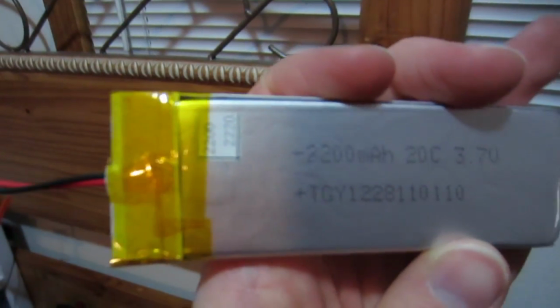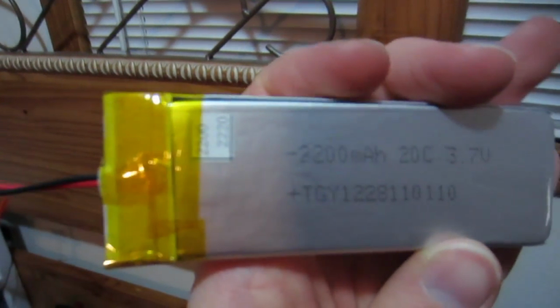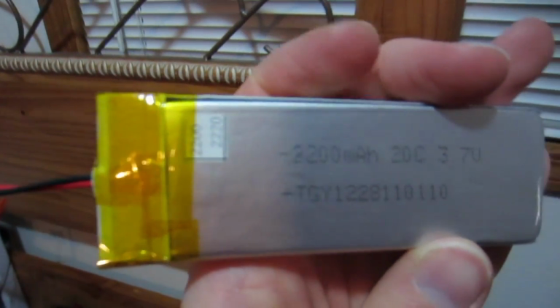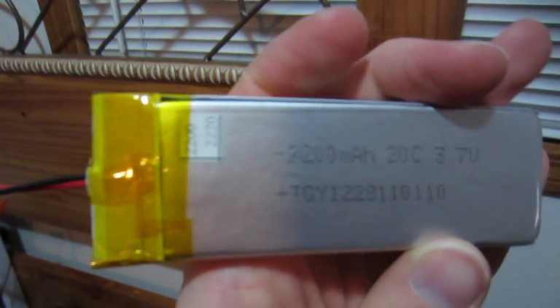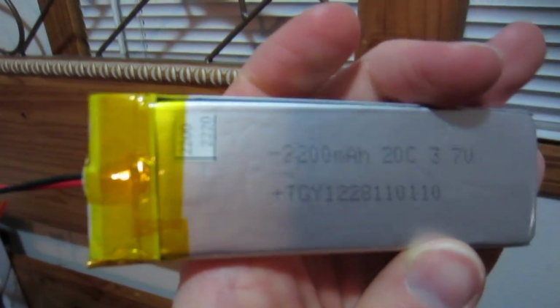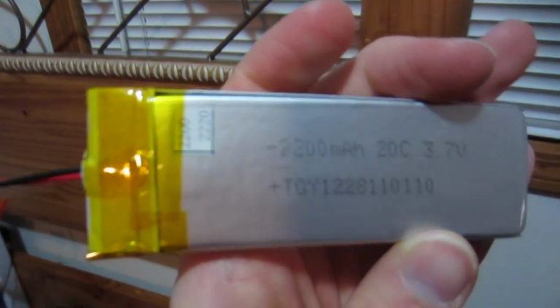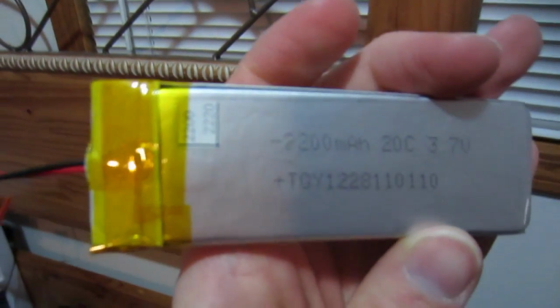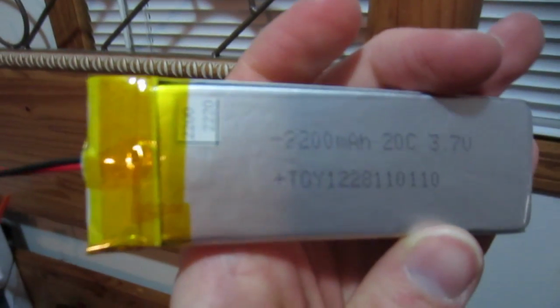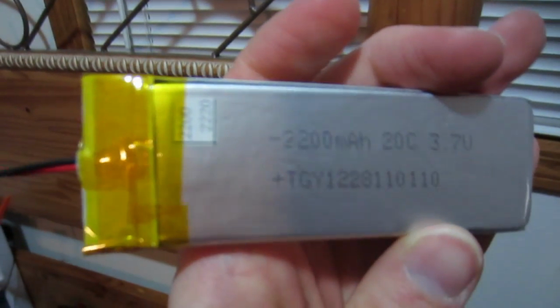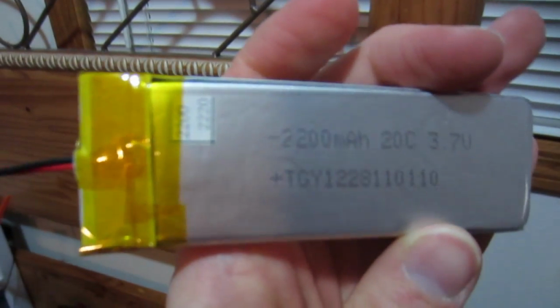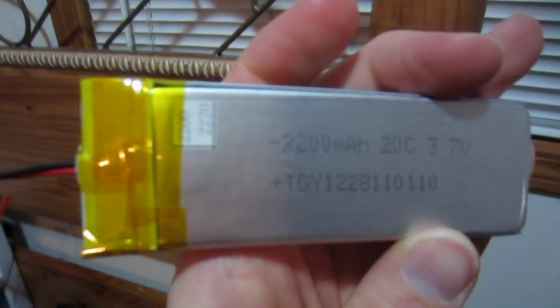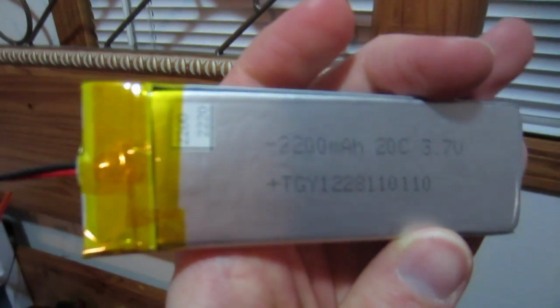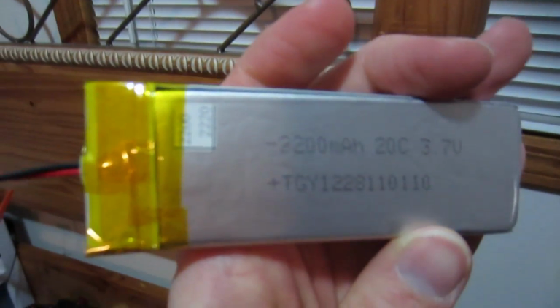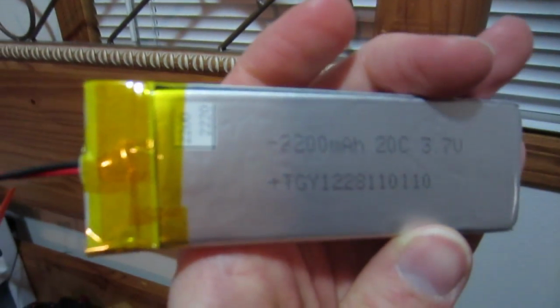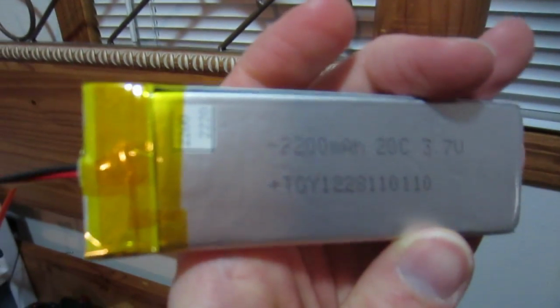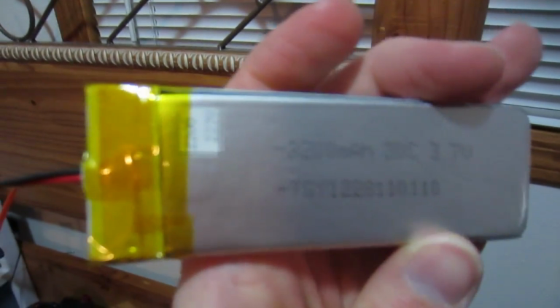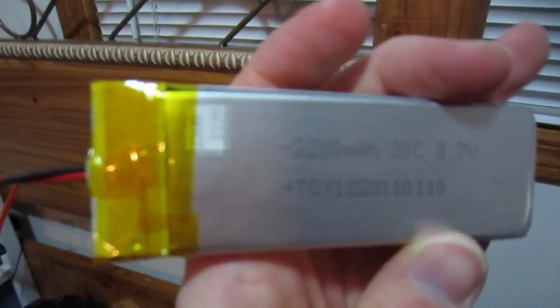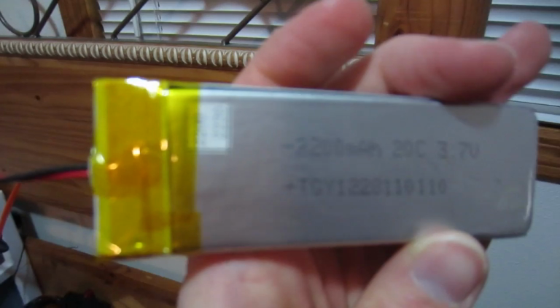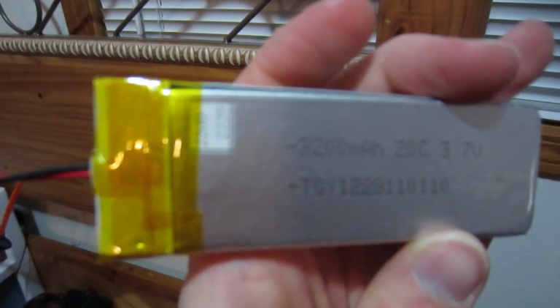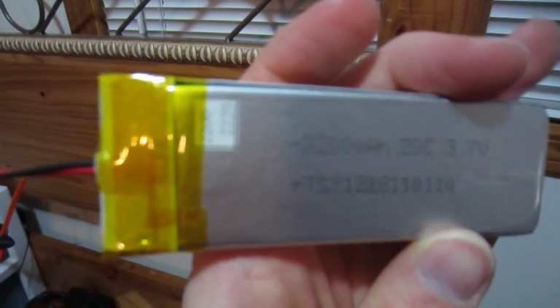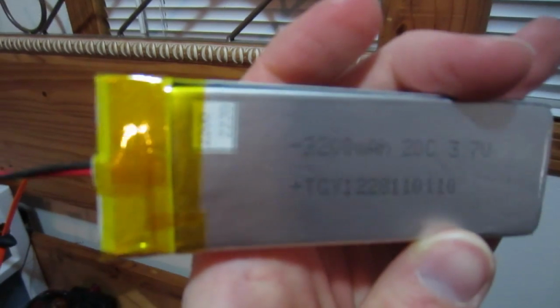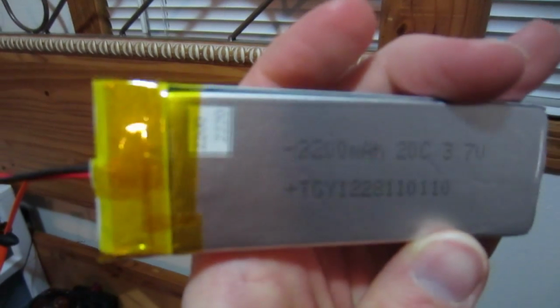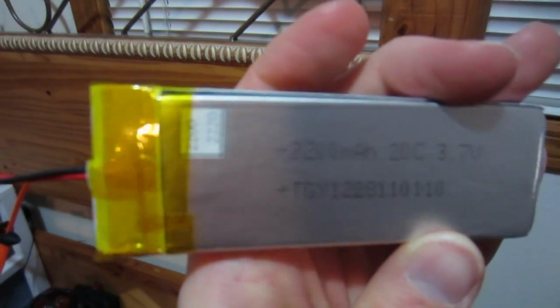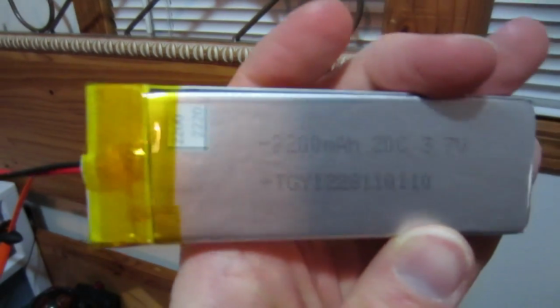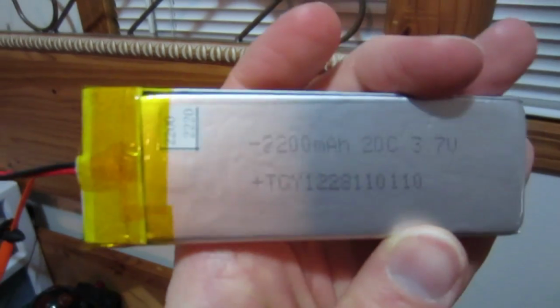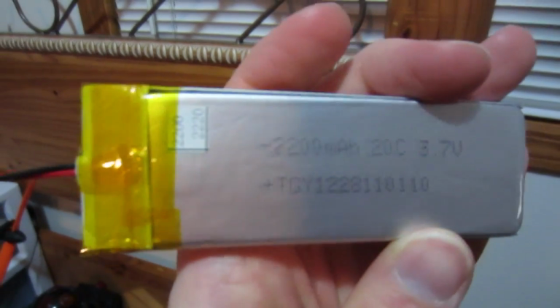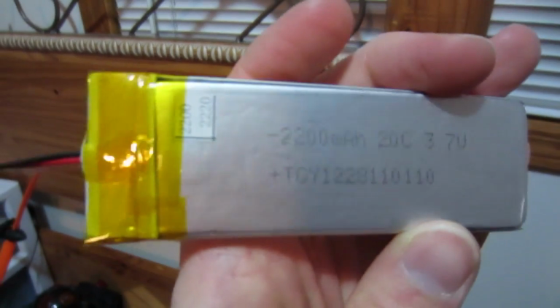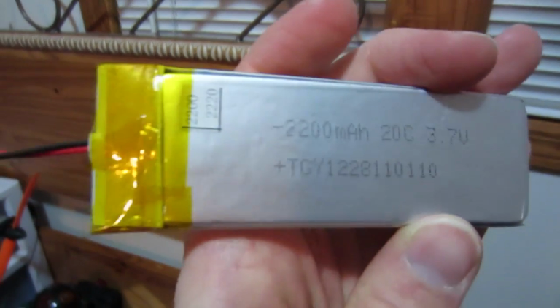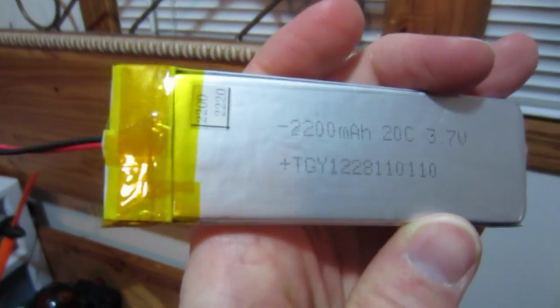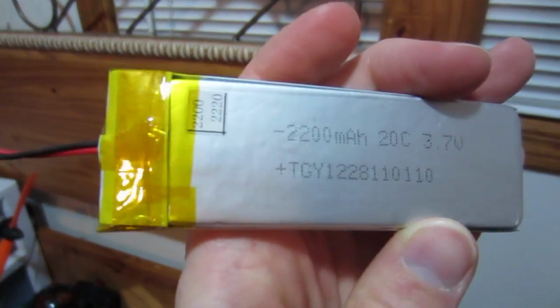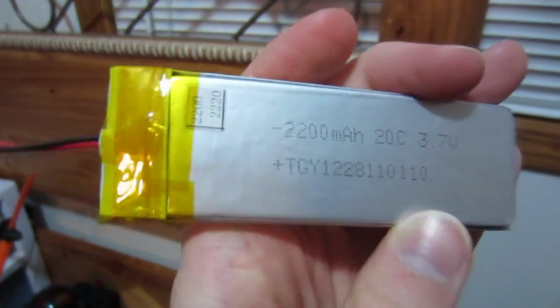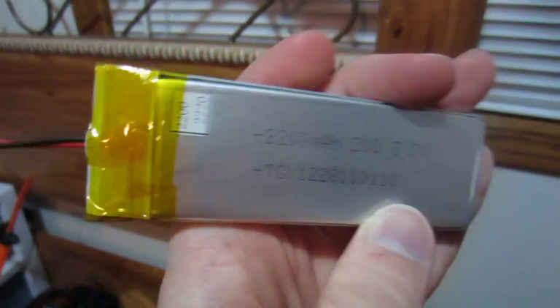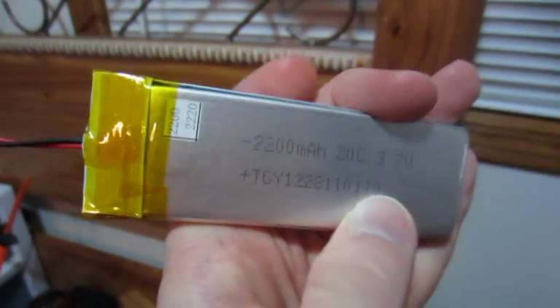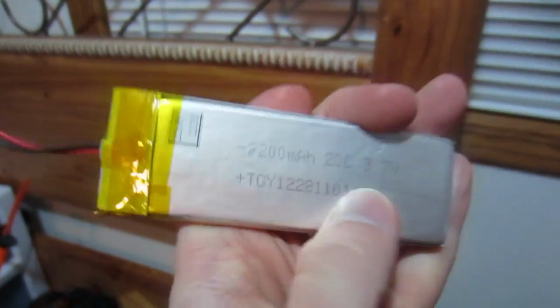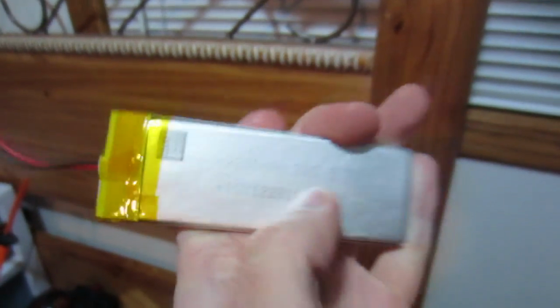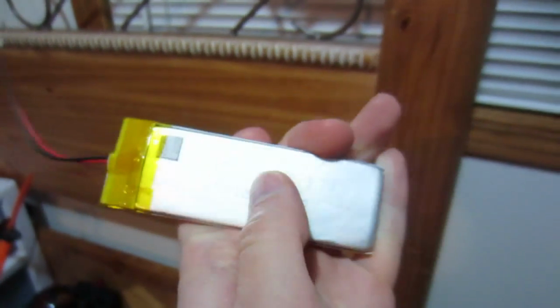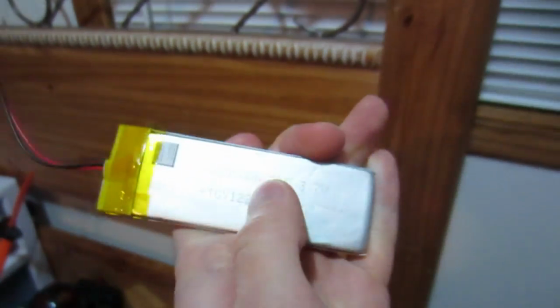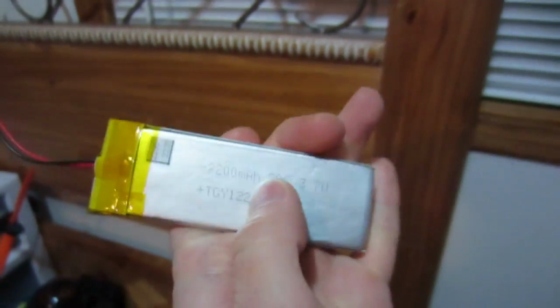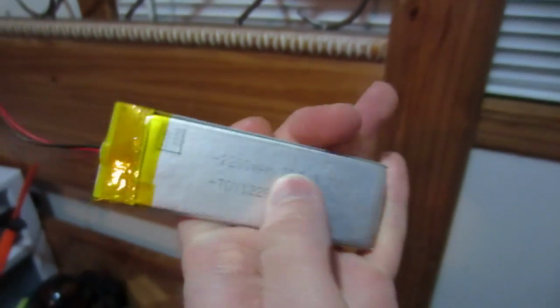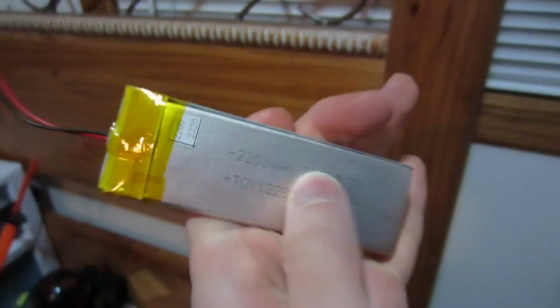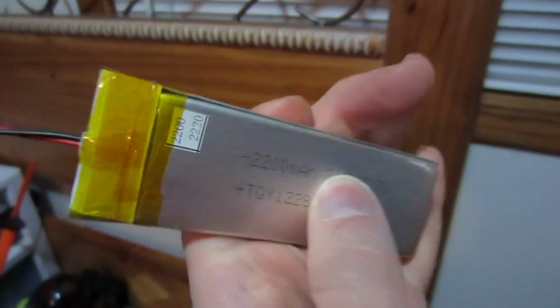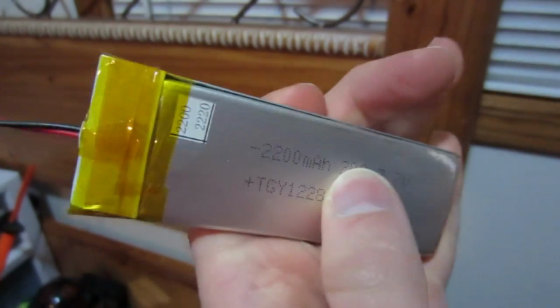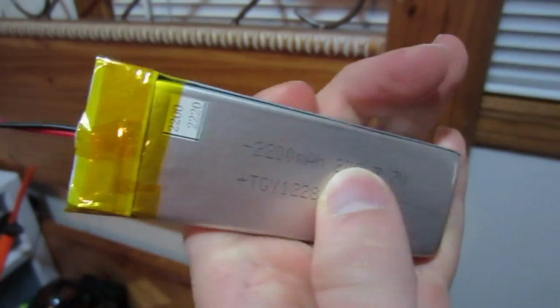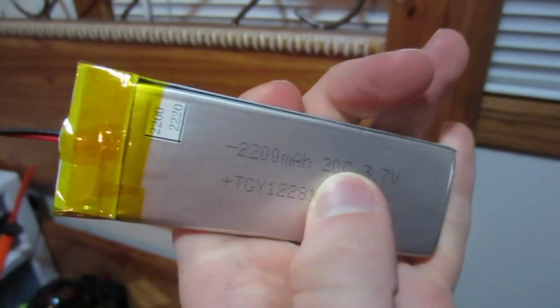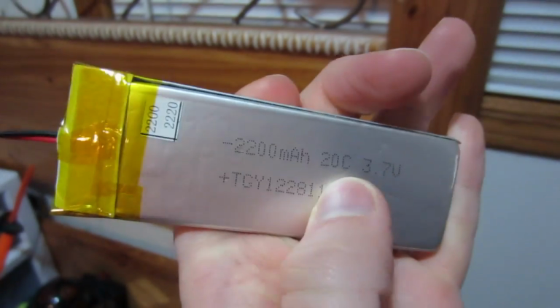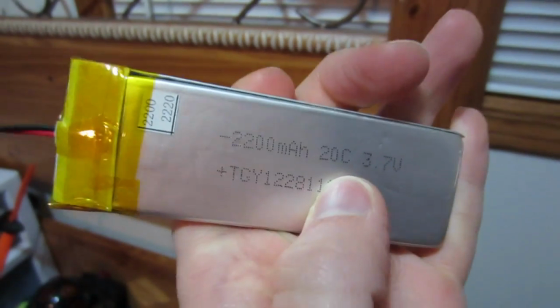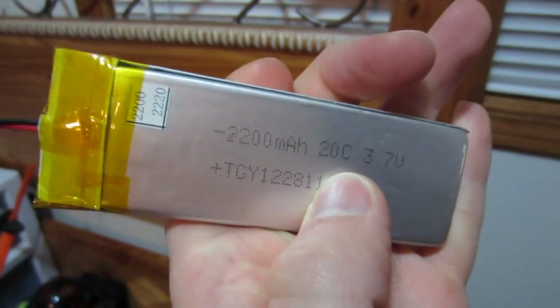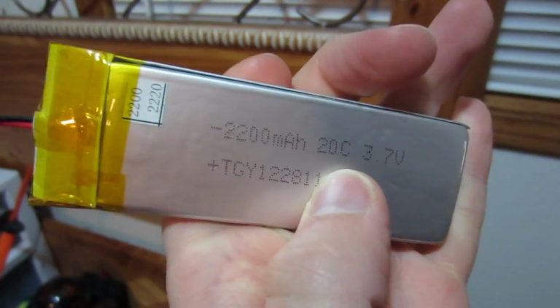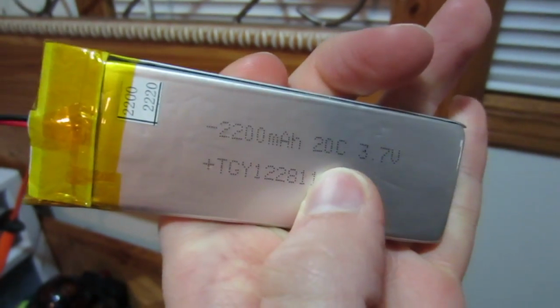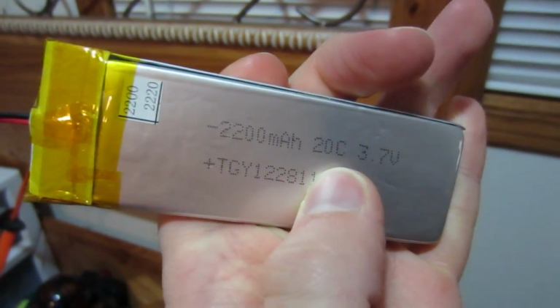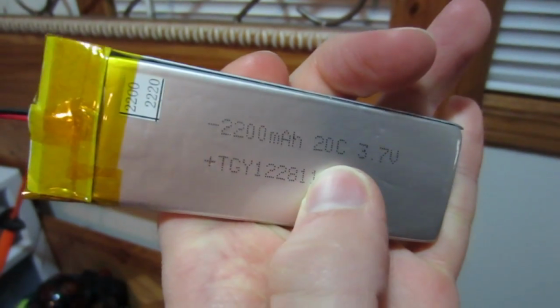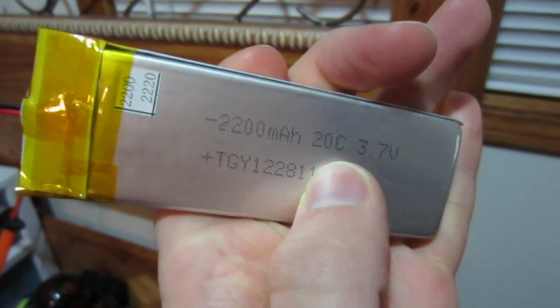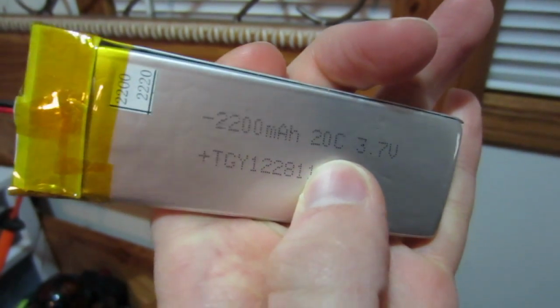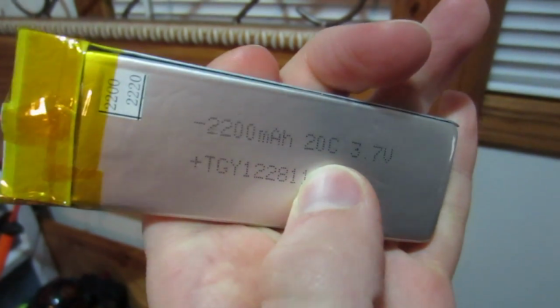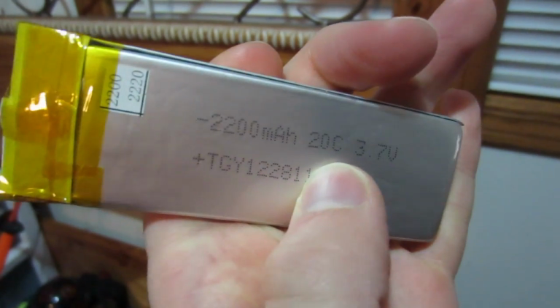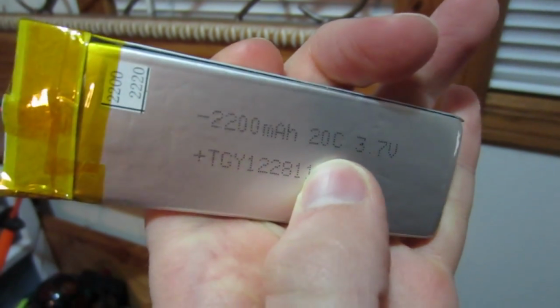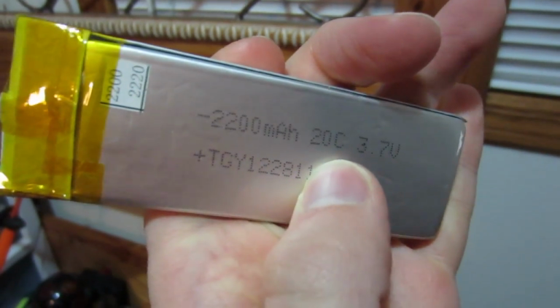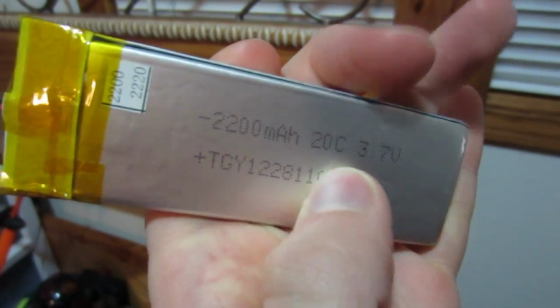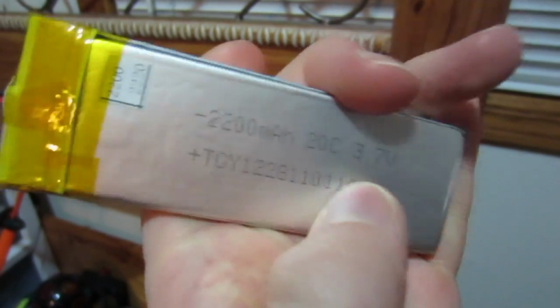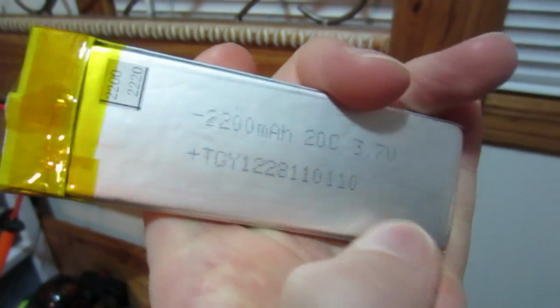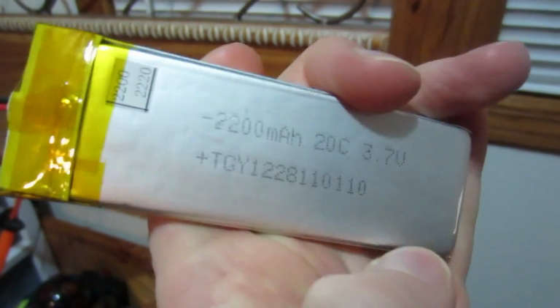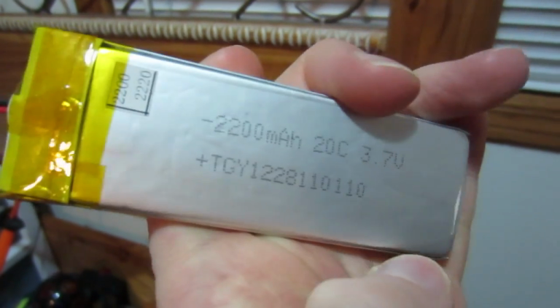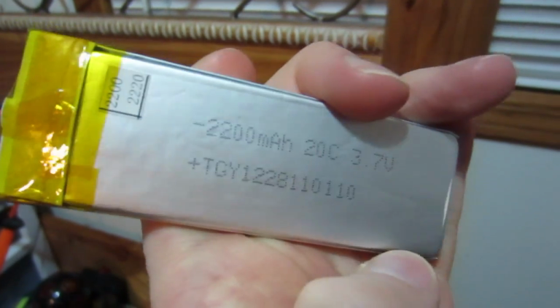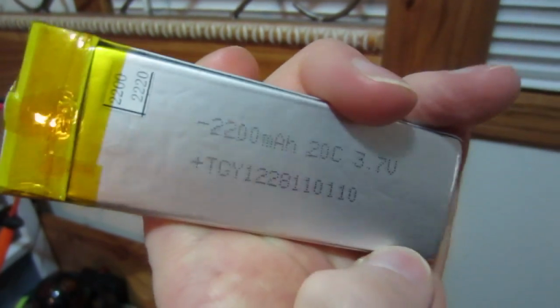2200mAh, 20C, 3.7V battery. What does the C mean? I know it has to do with current, but what does it stand for?